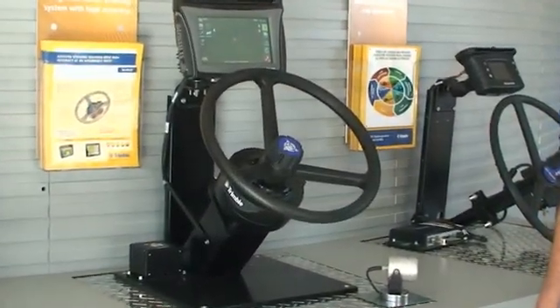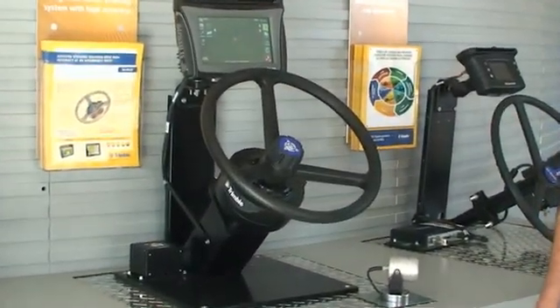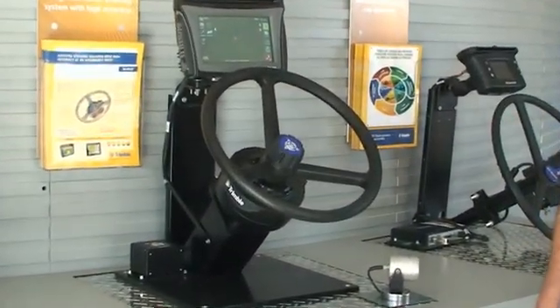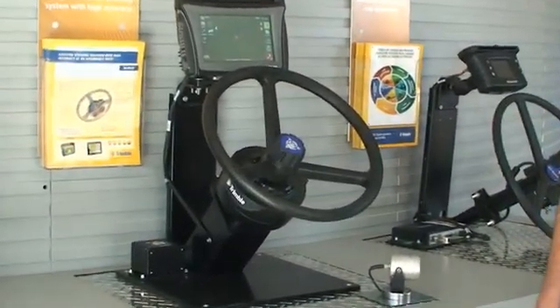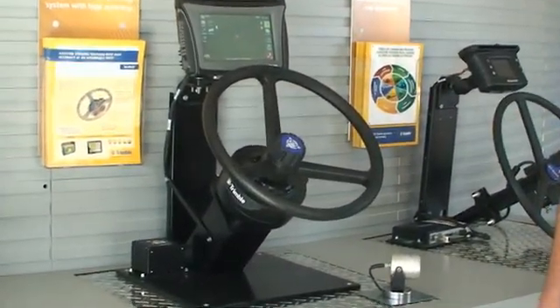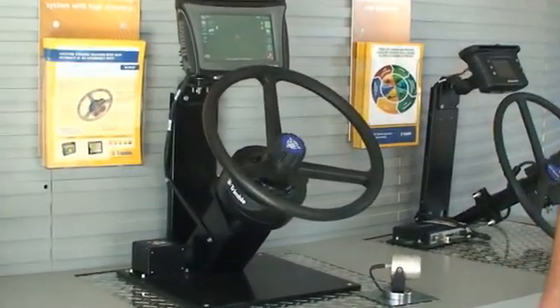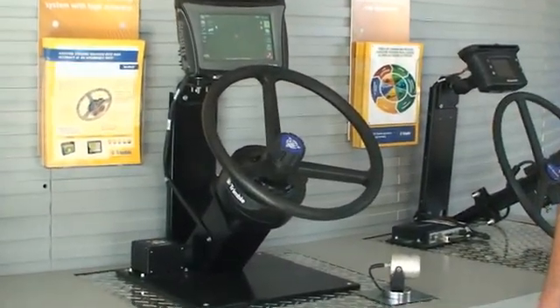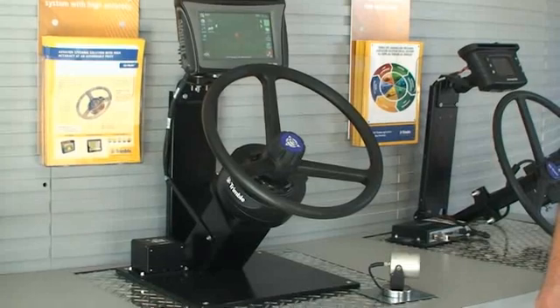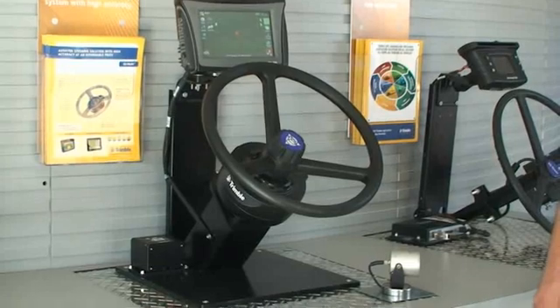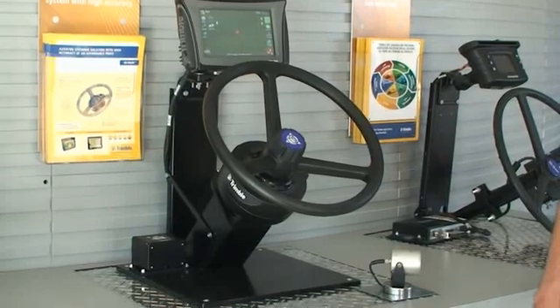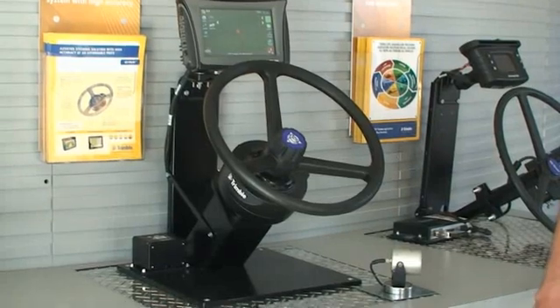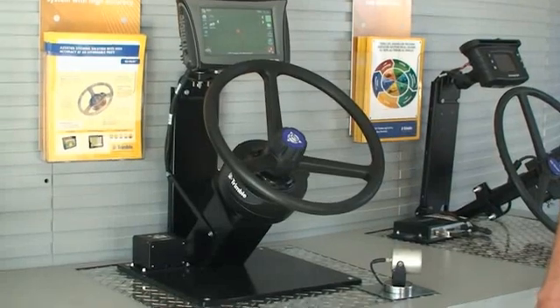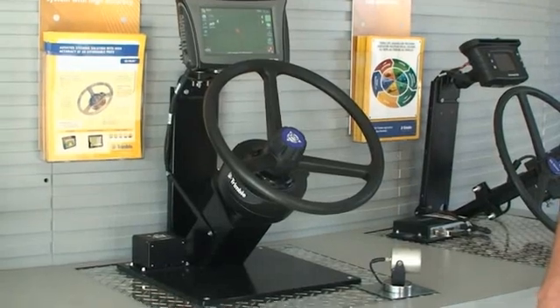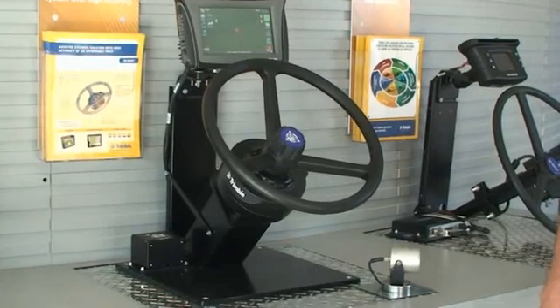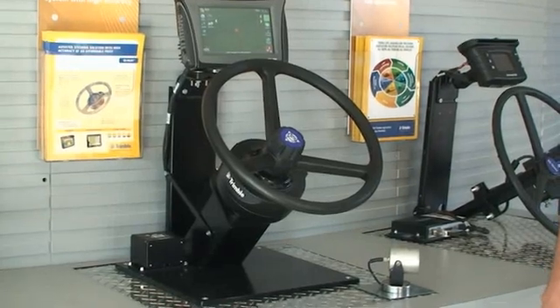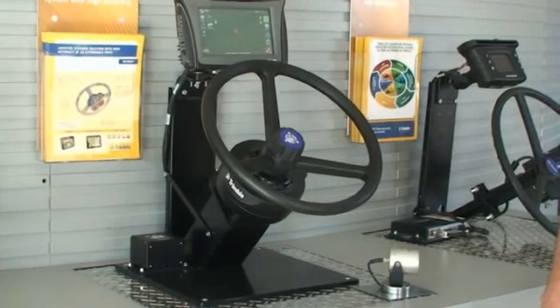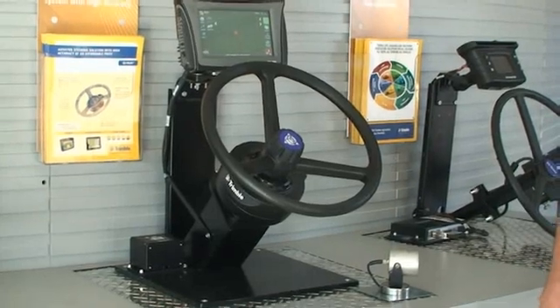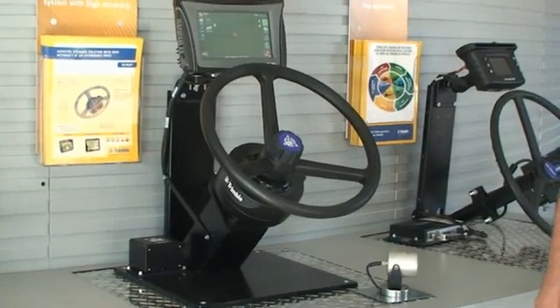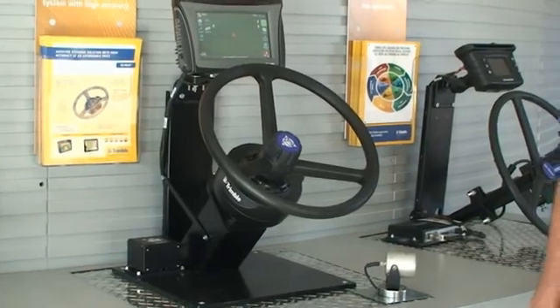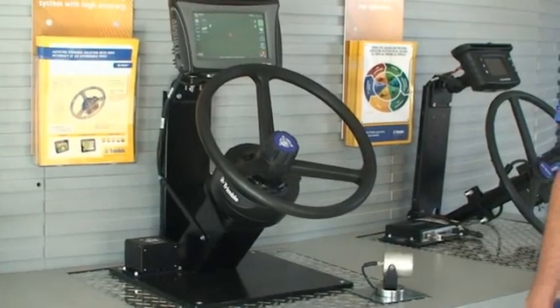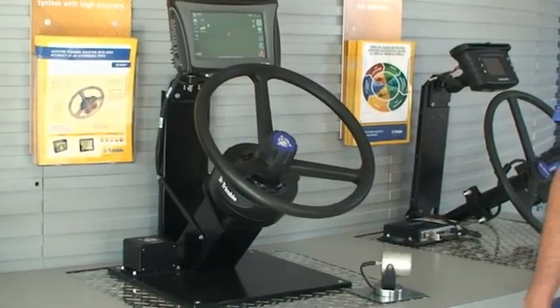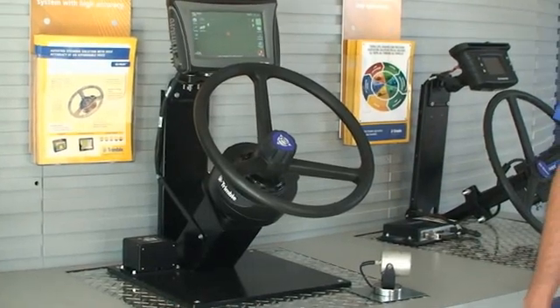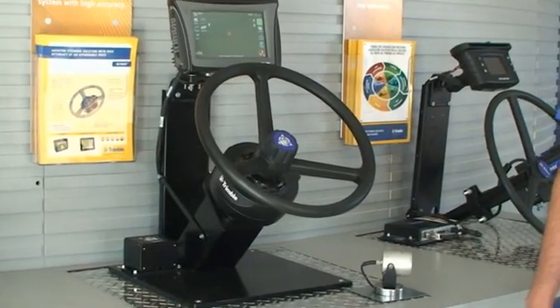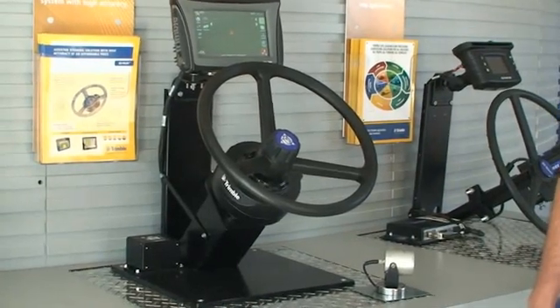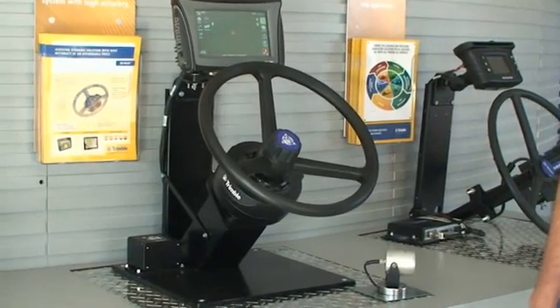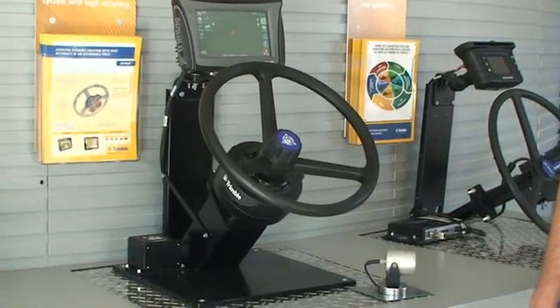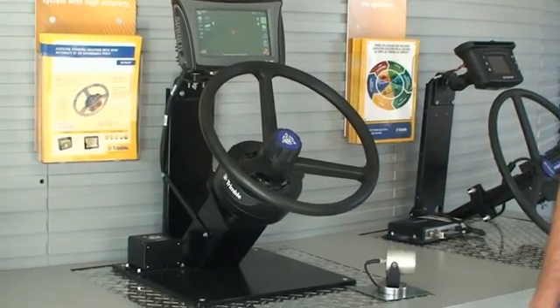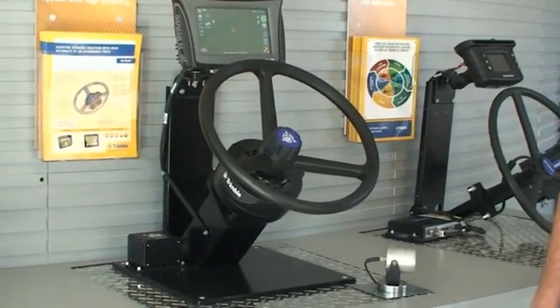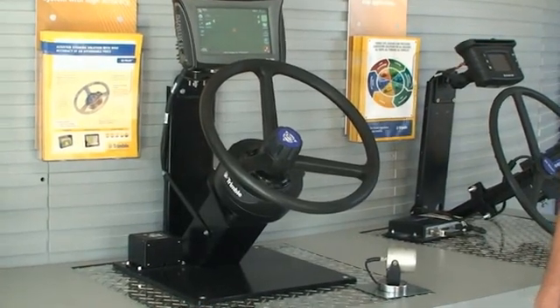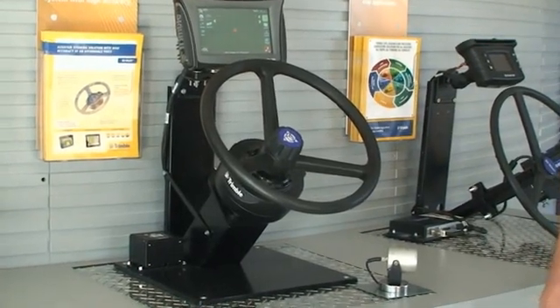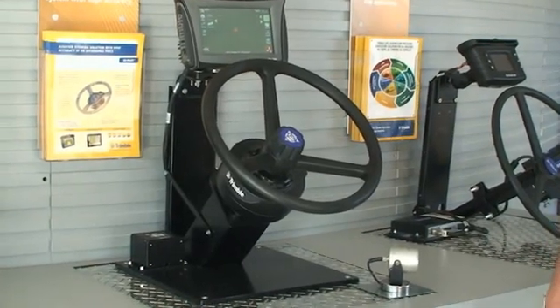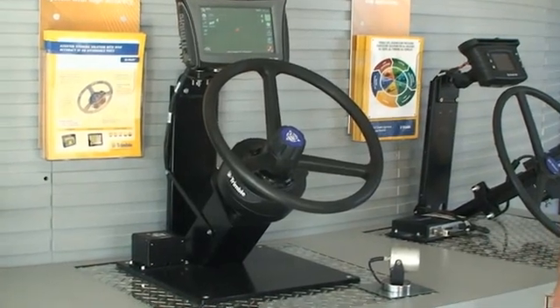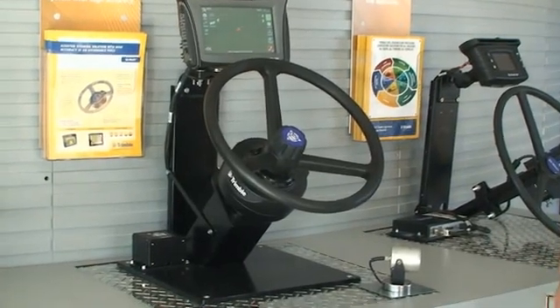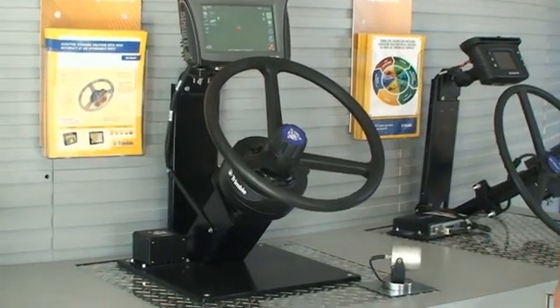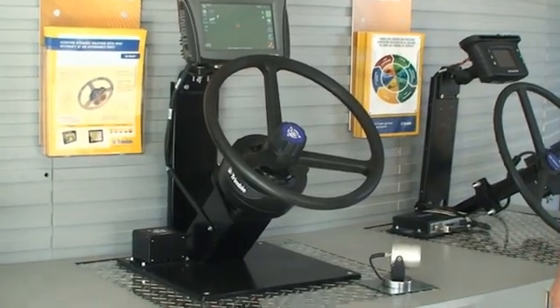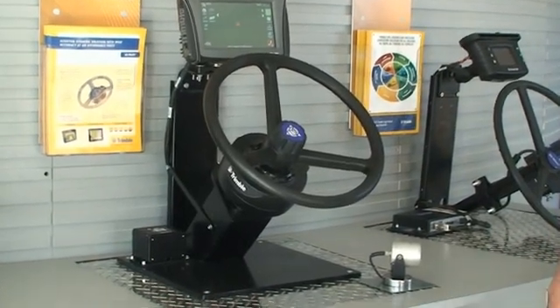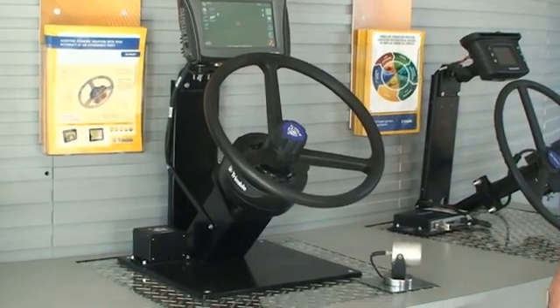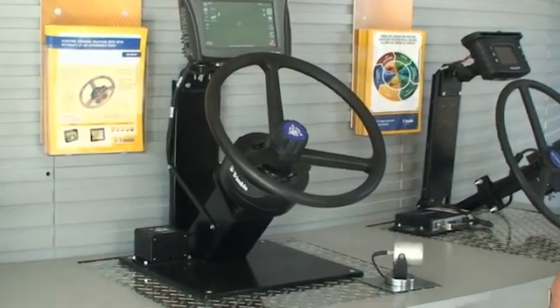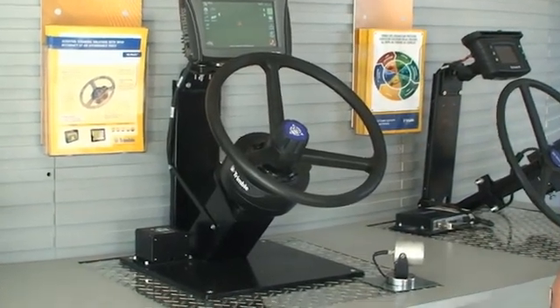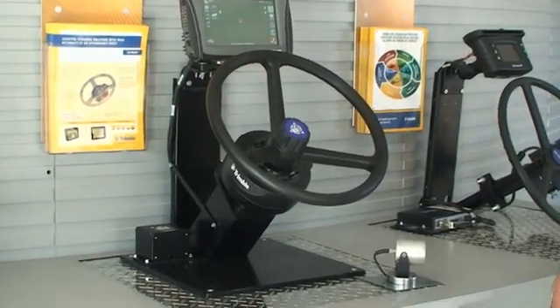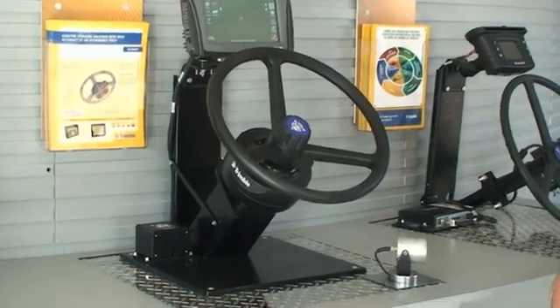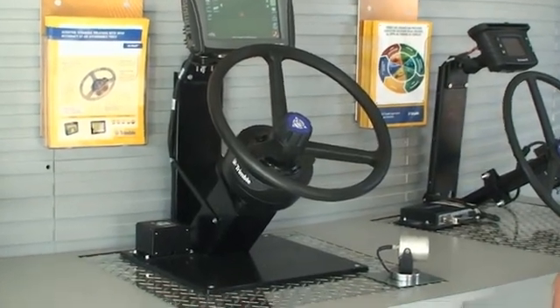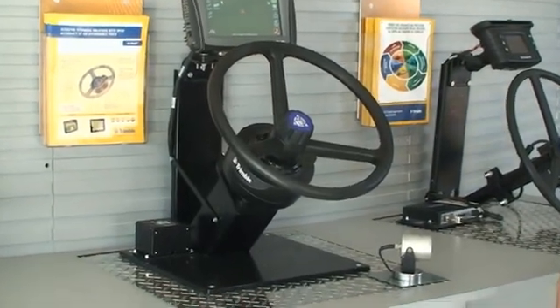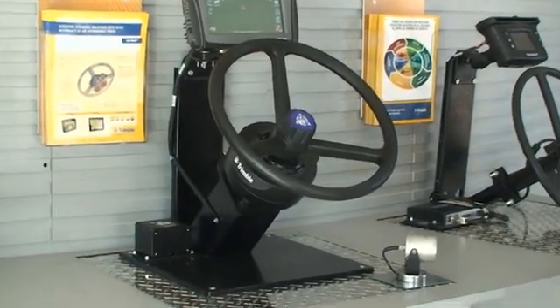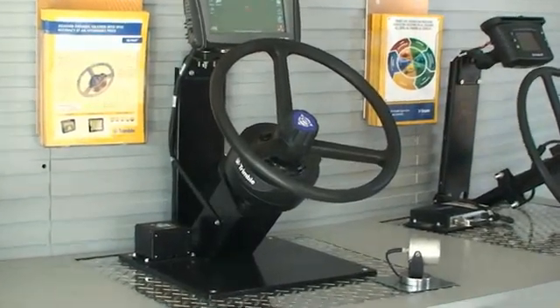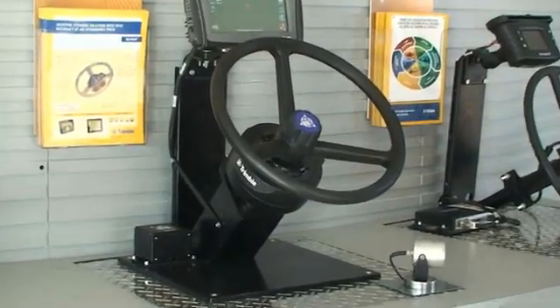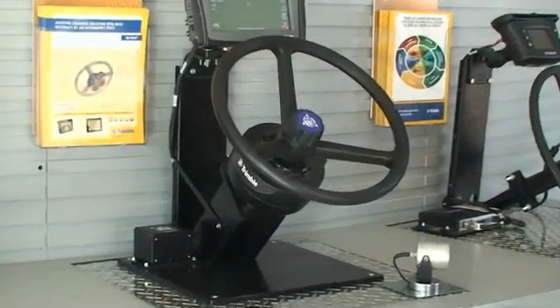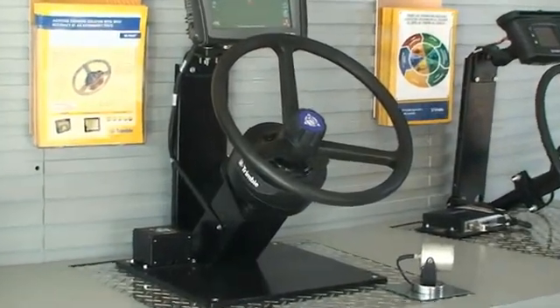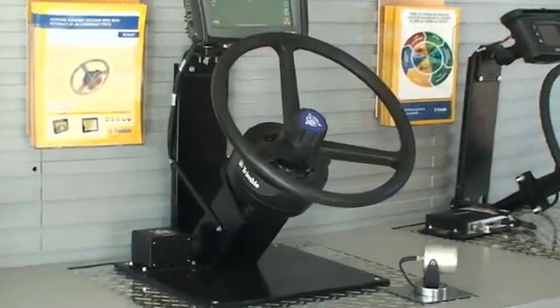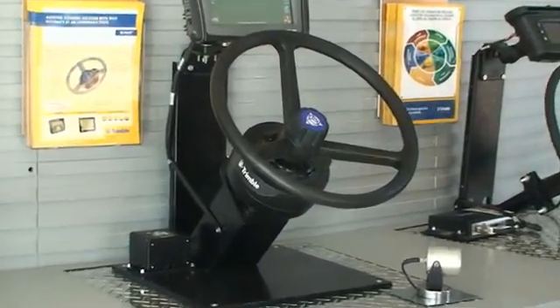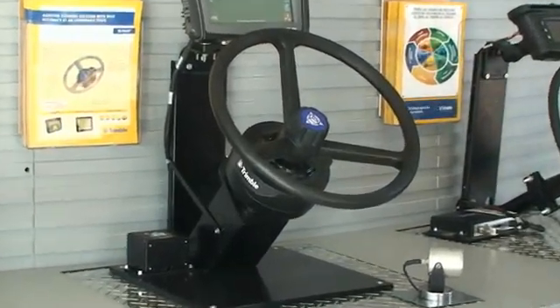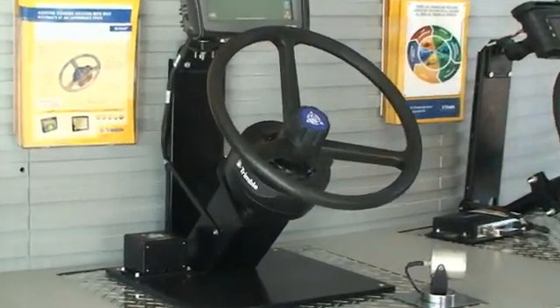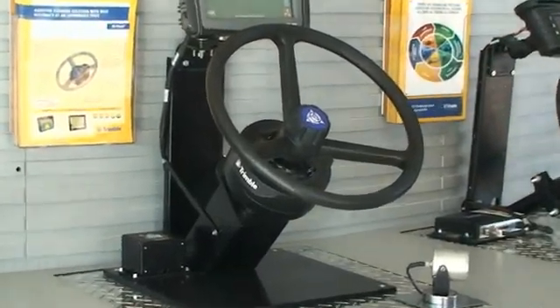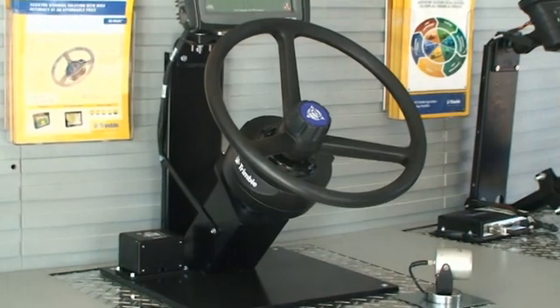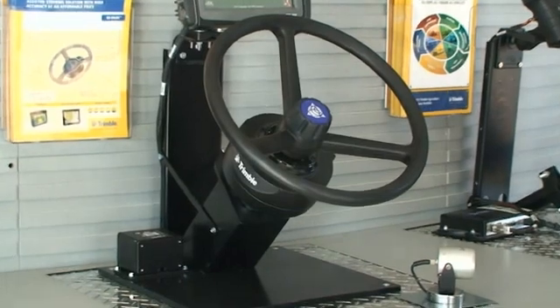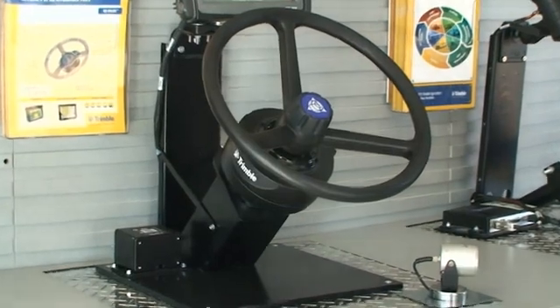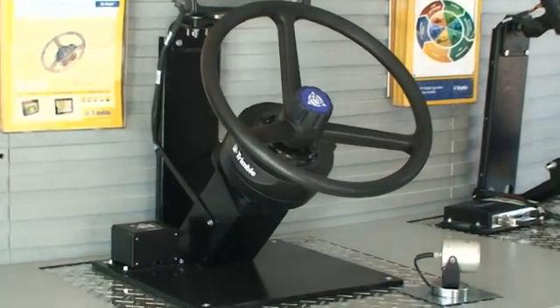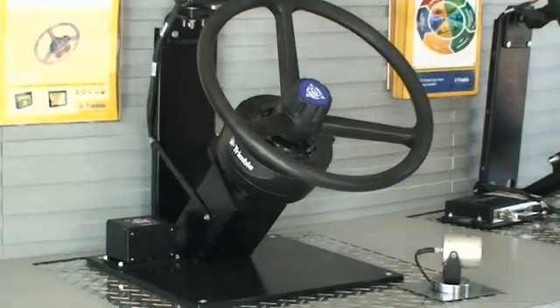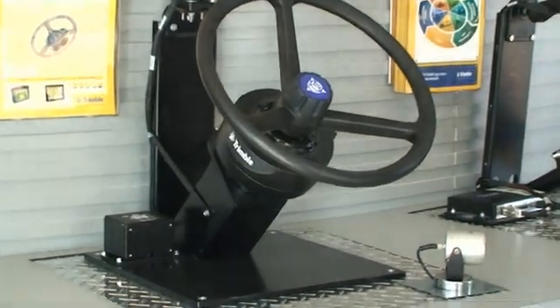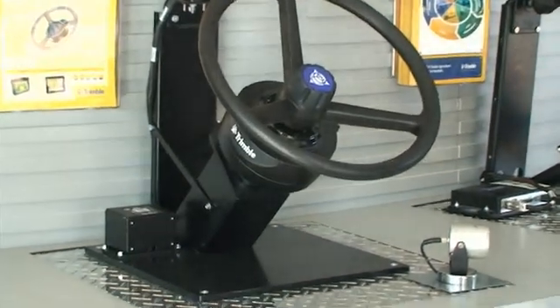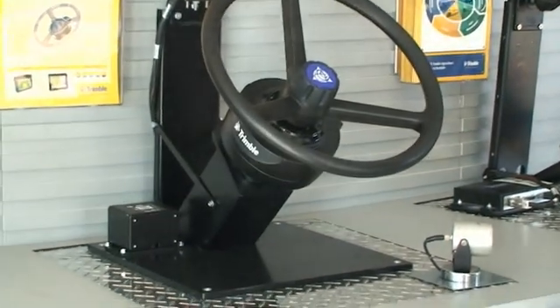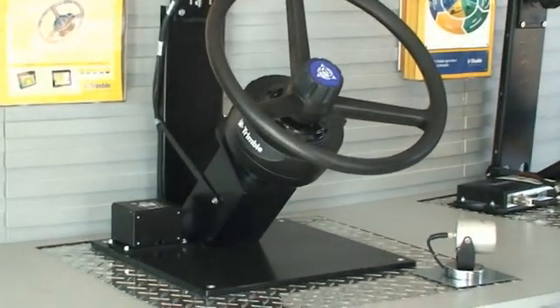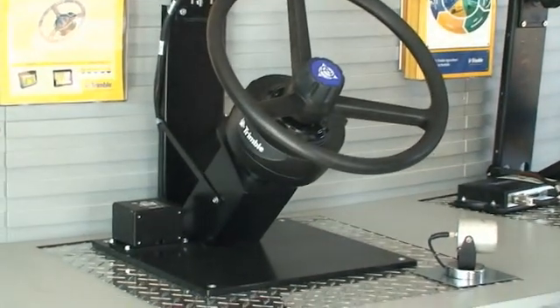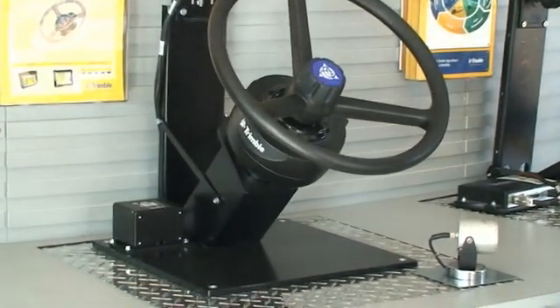This includes anywhere from tractors, sprayers, combines, swathers, and floaters. This steering system is brand-new to the market.